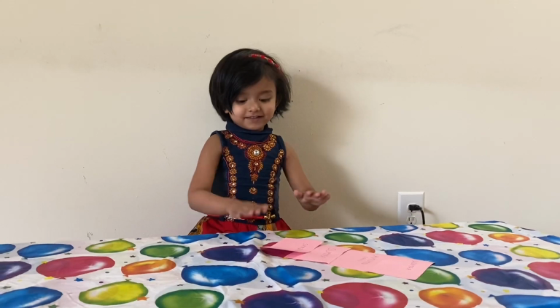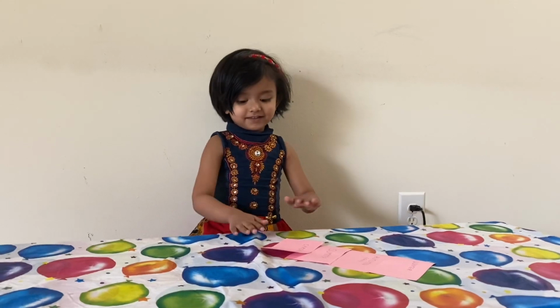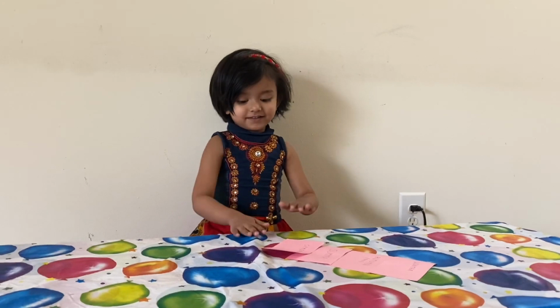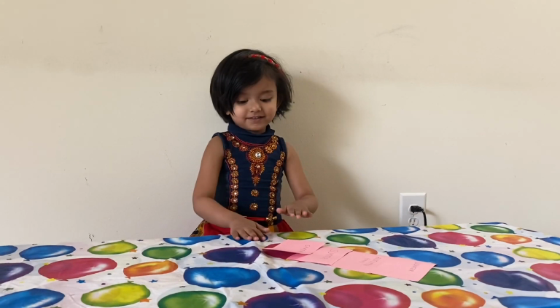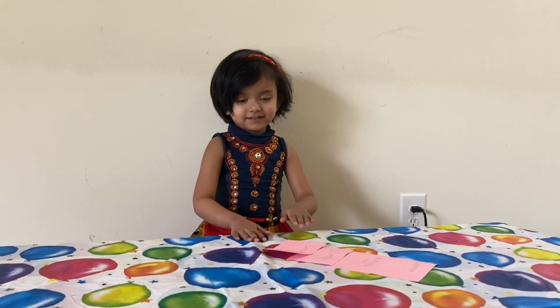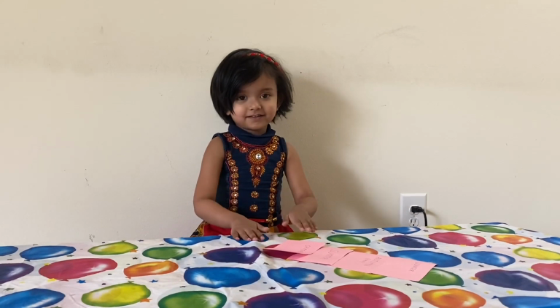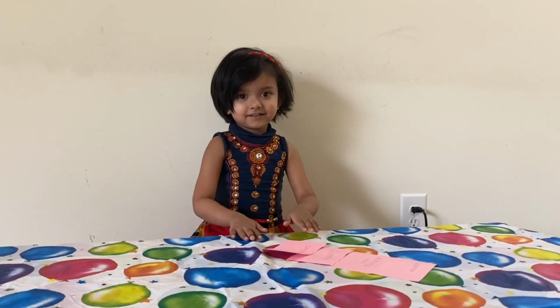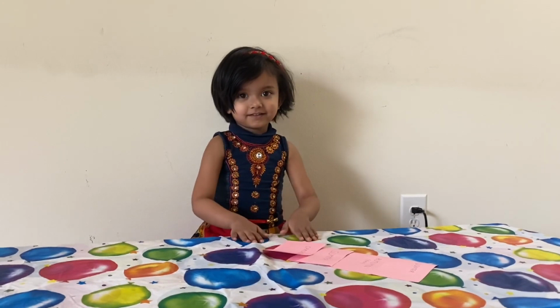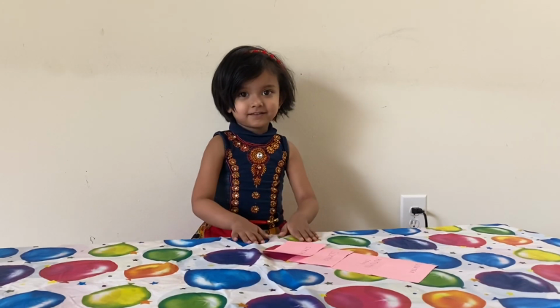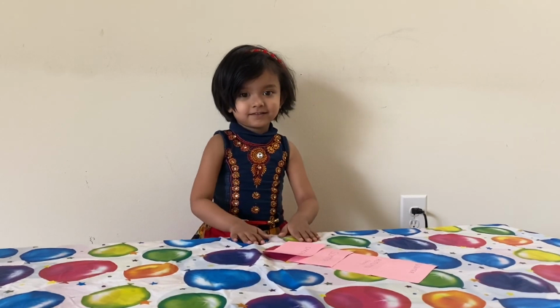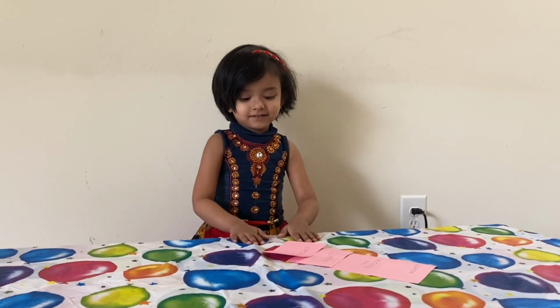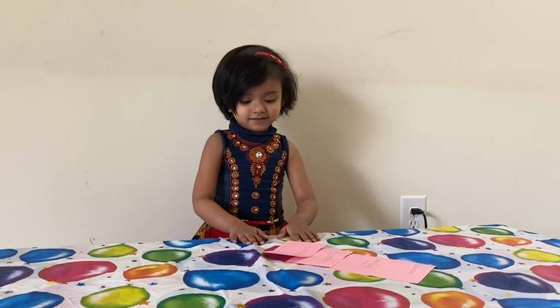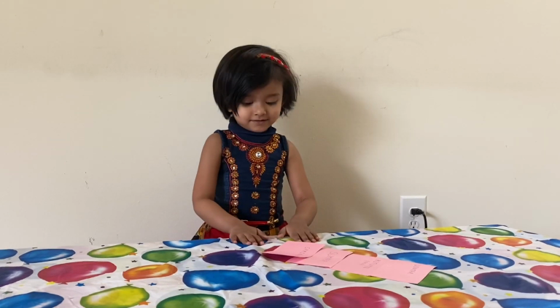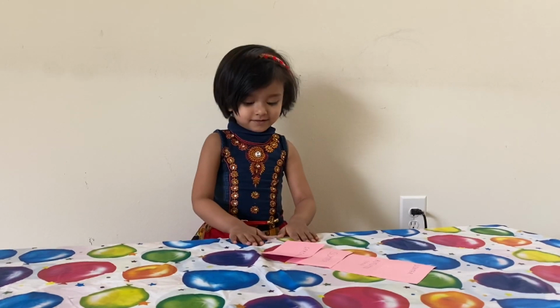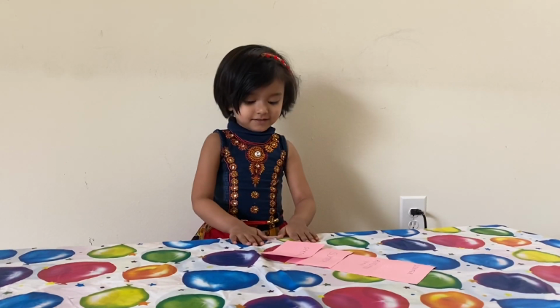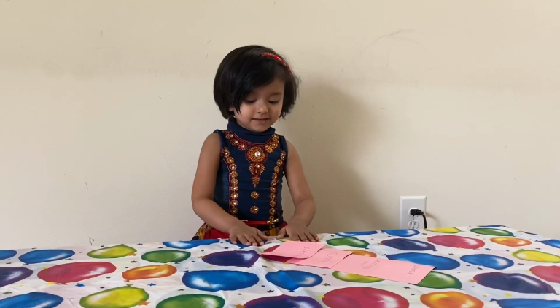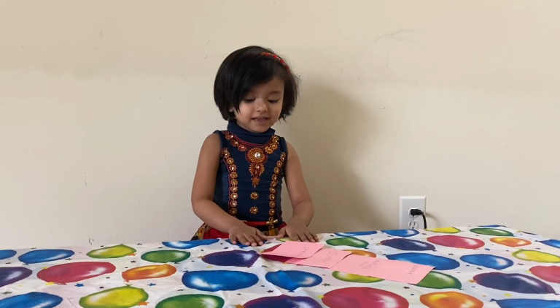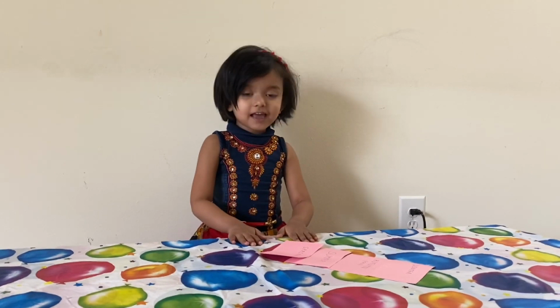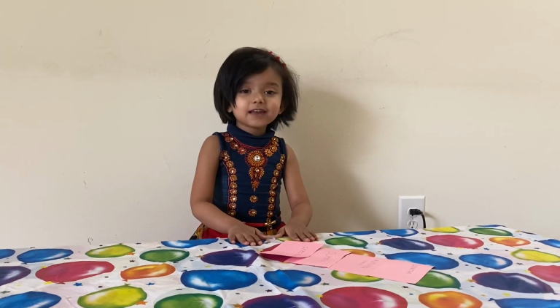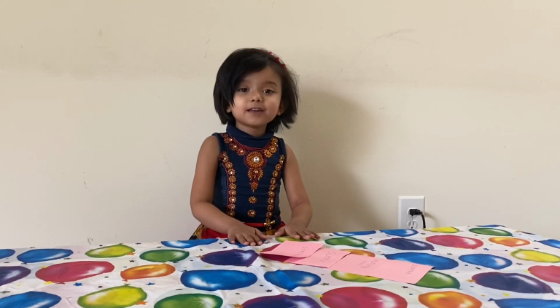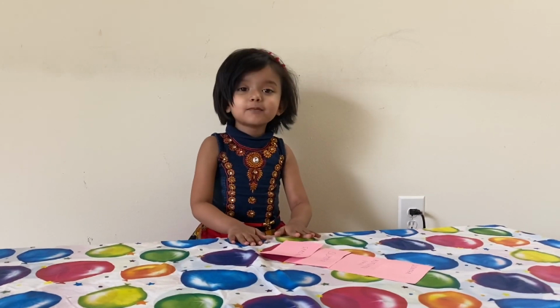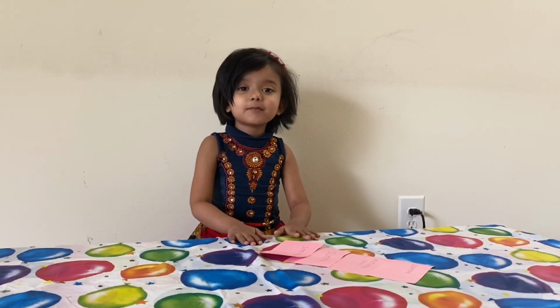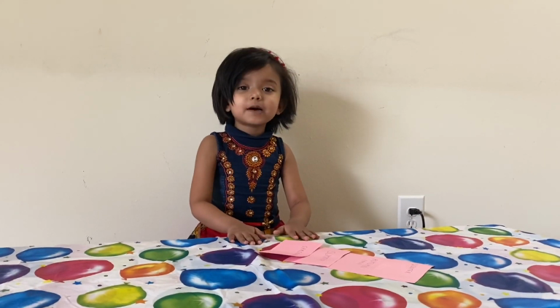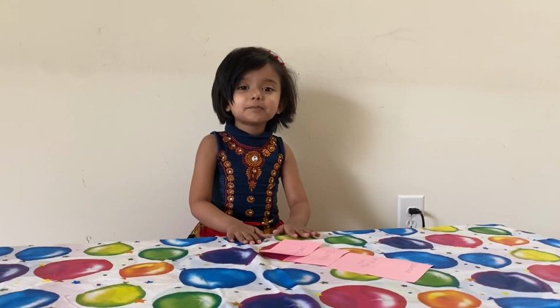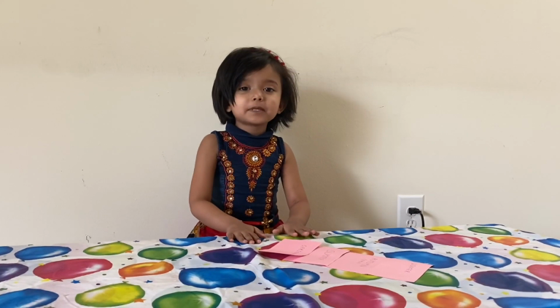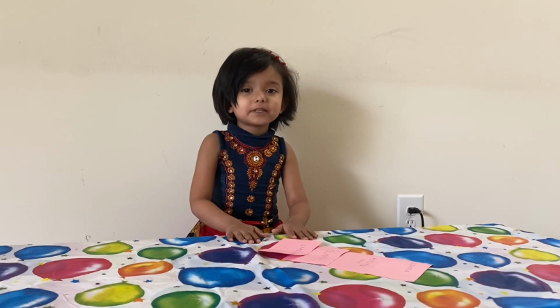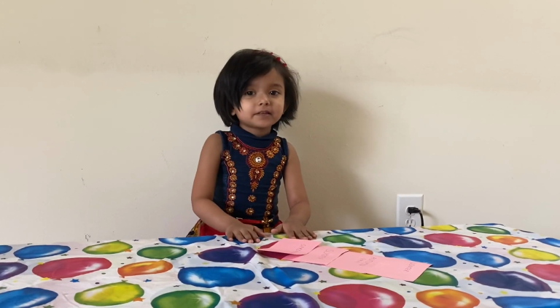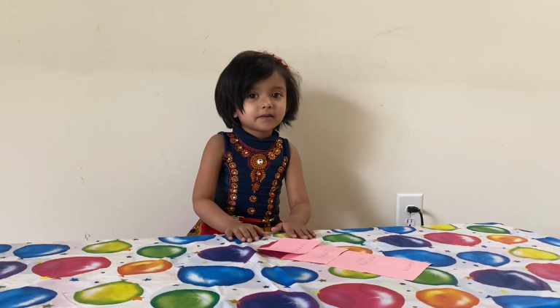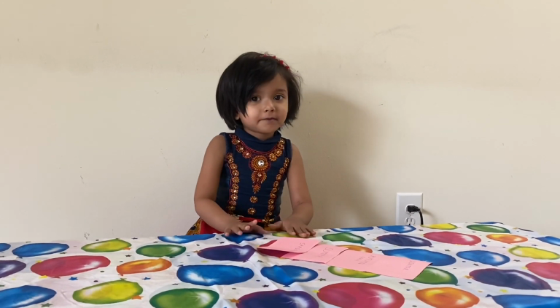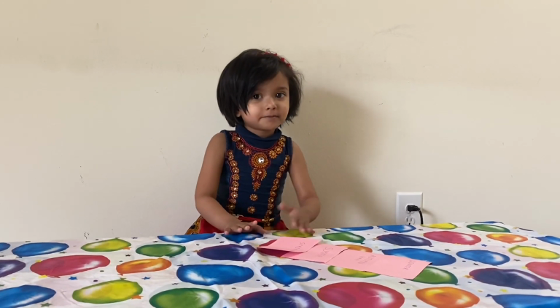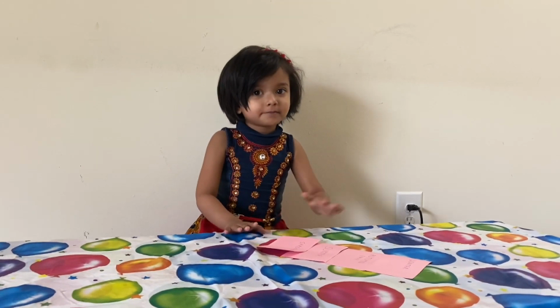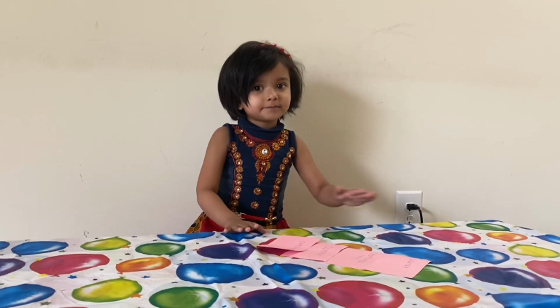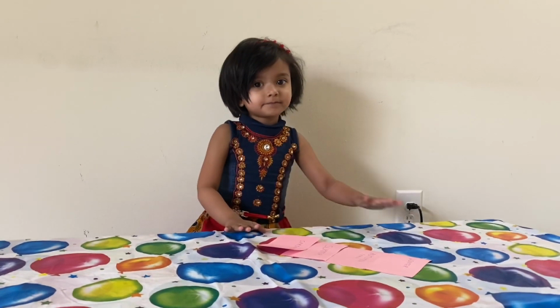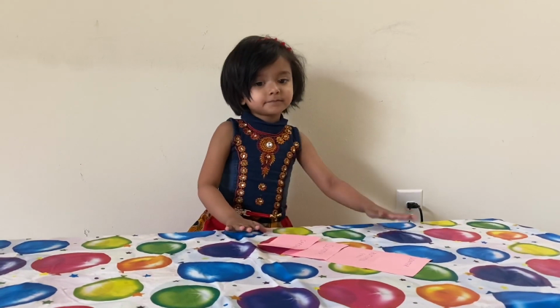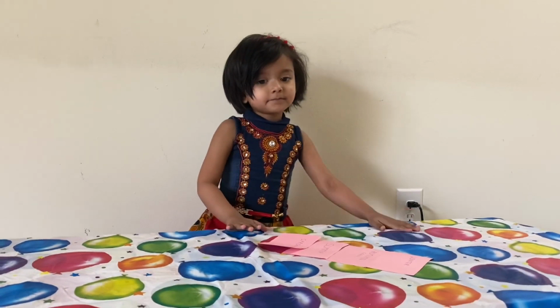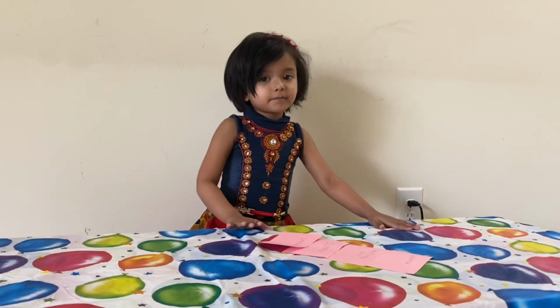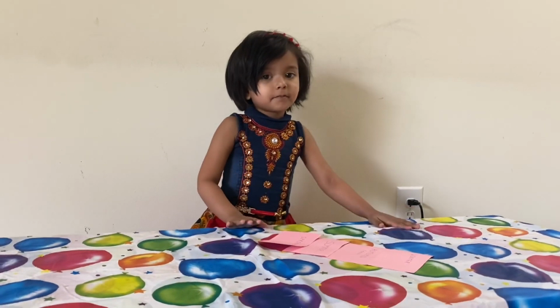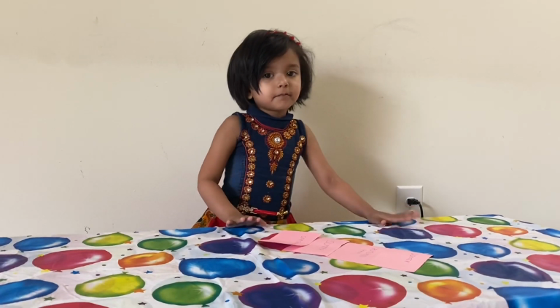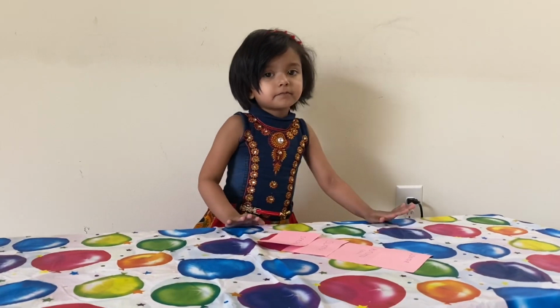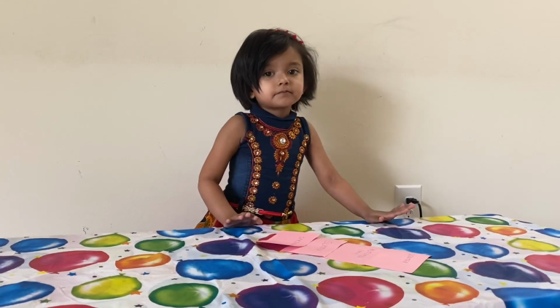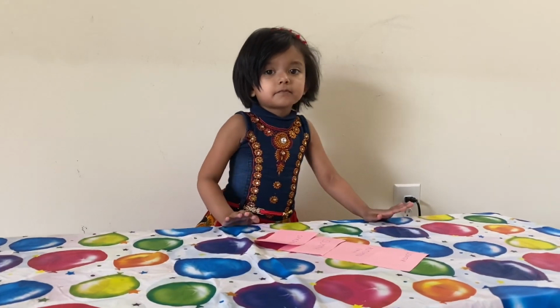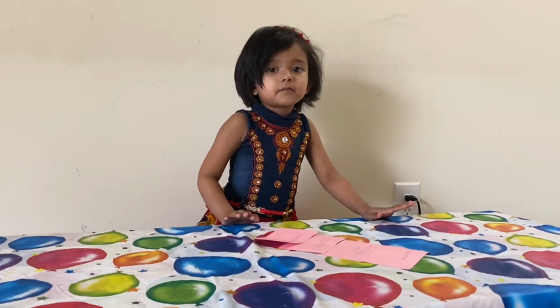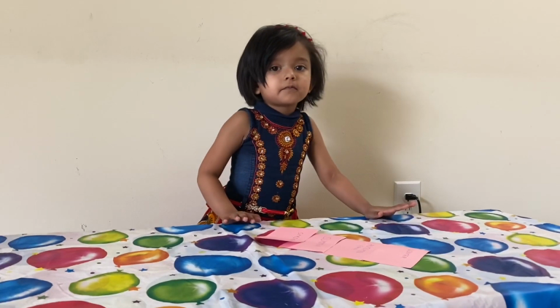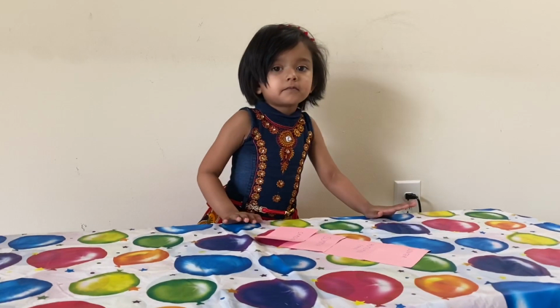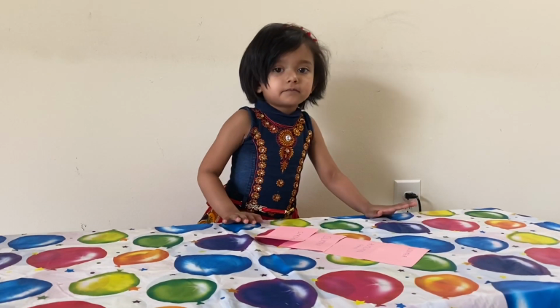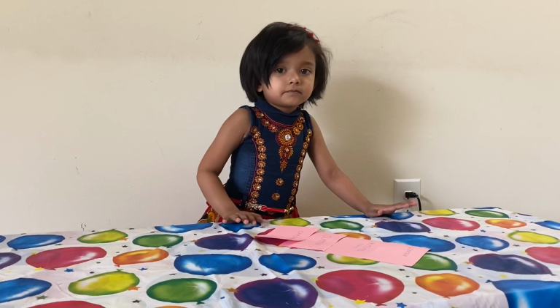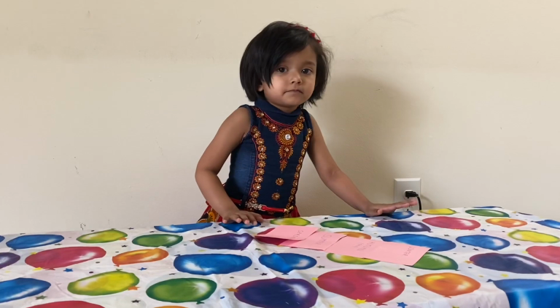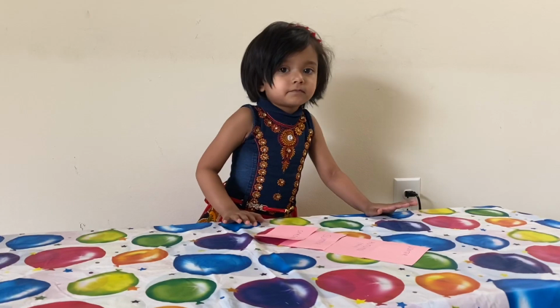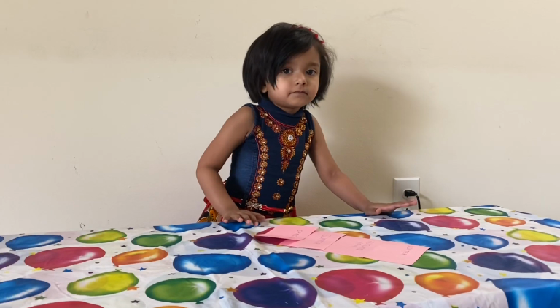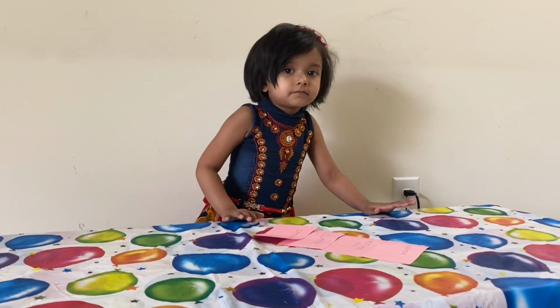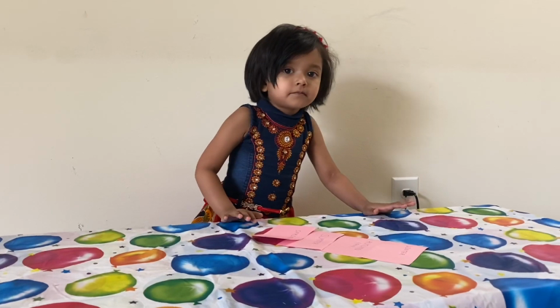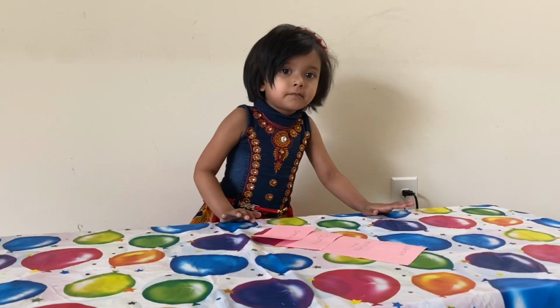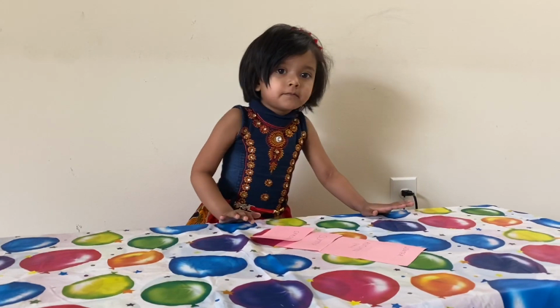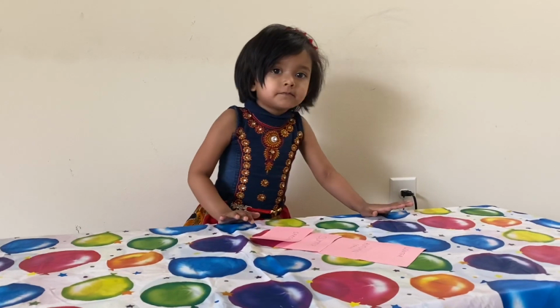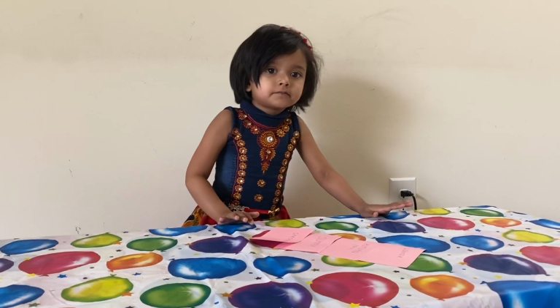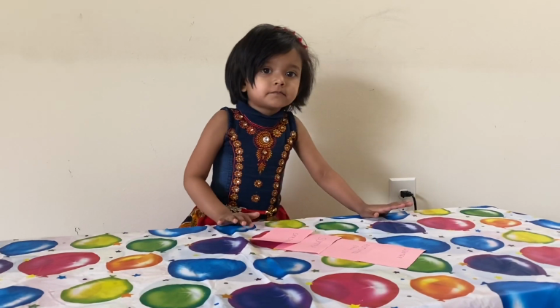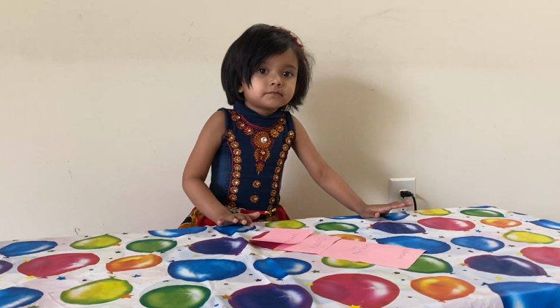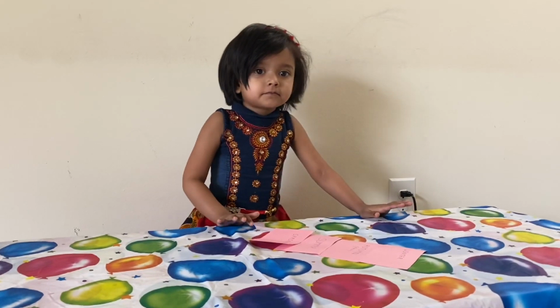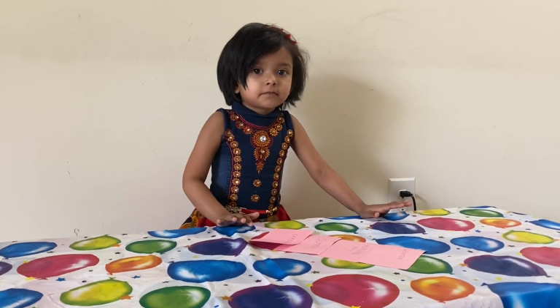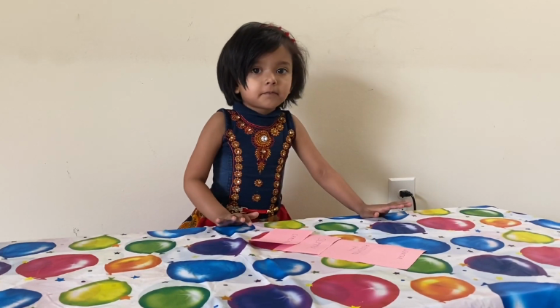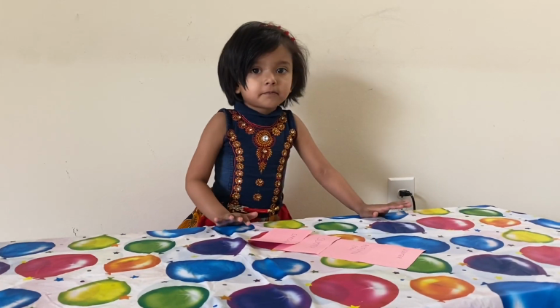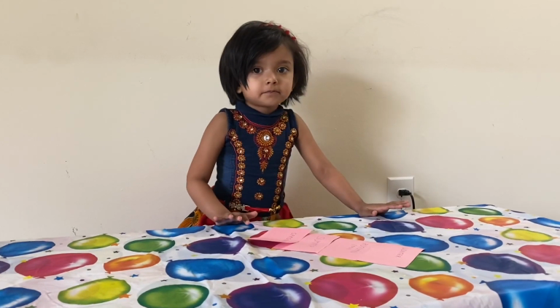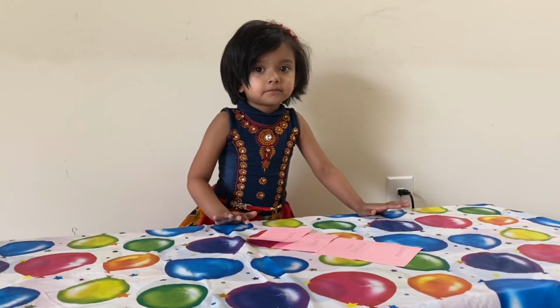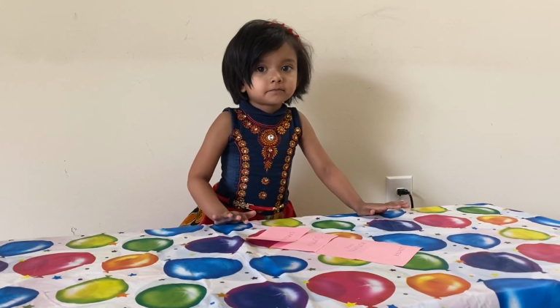Hello, Diksha. Hello, Mommy. Today we will learn about the seasons.